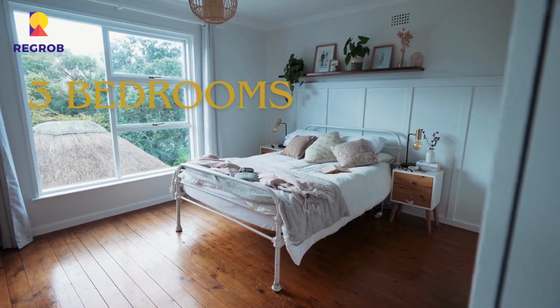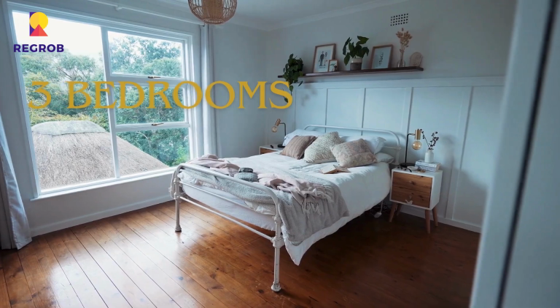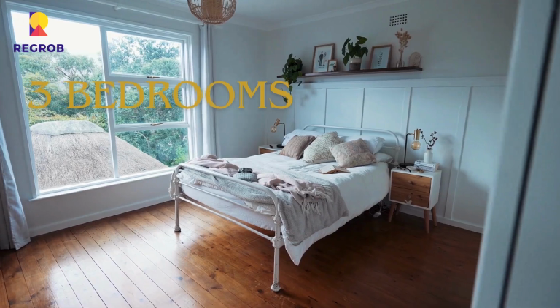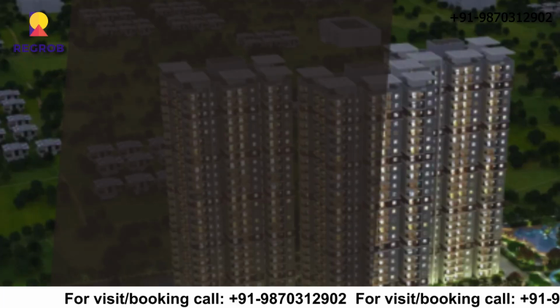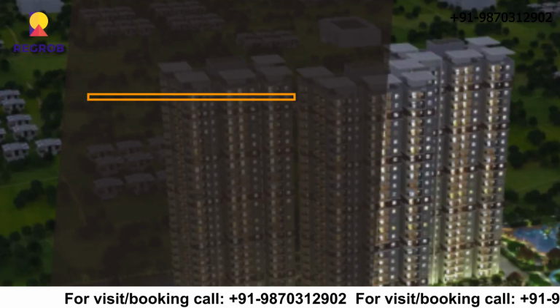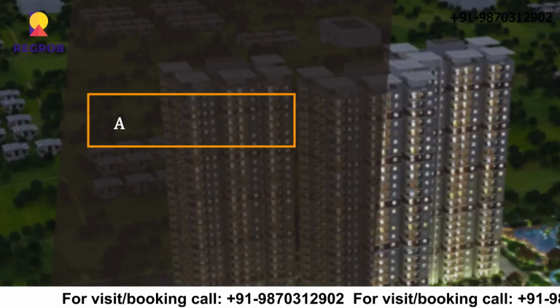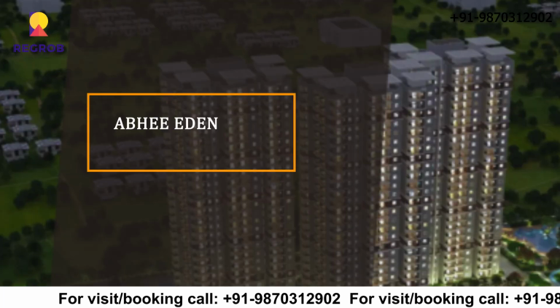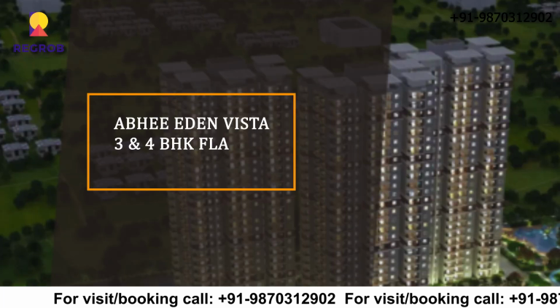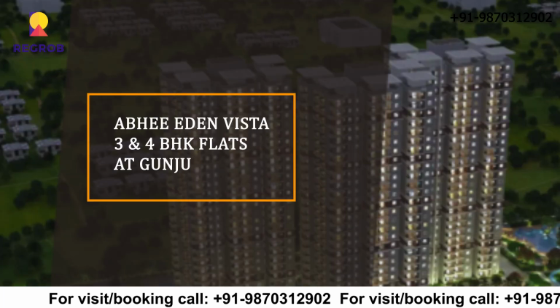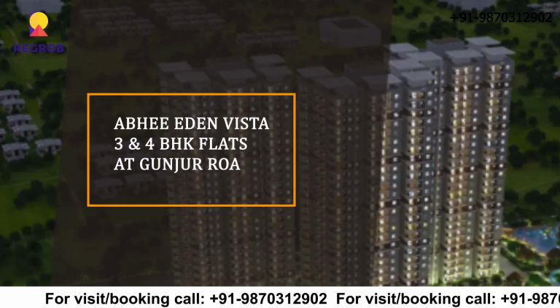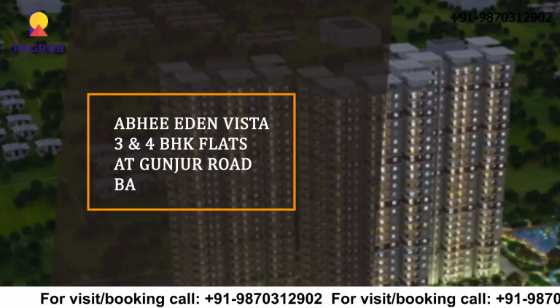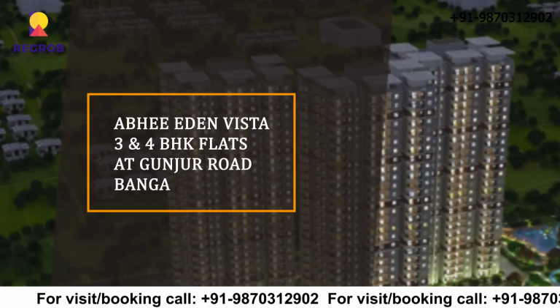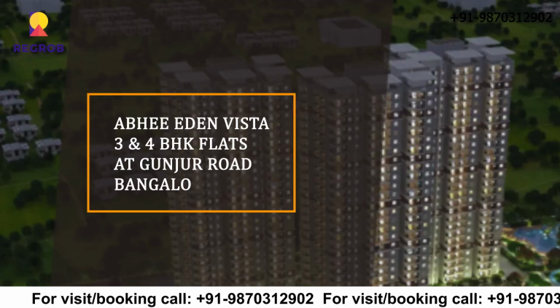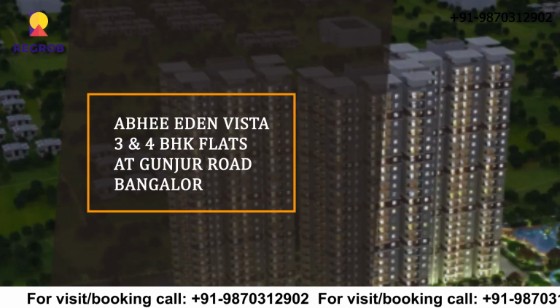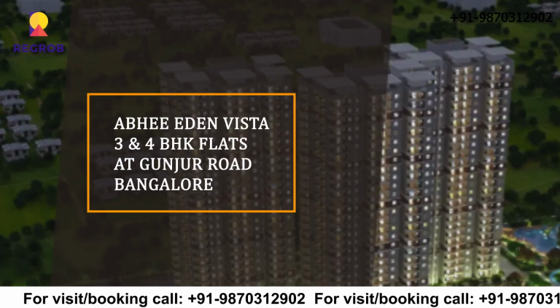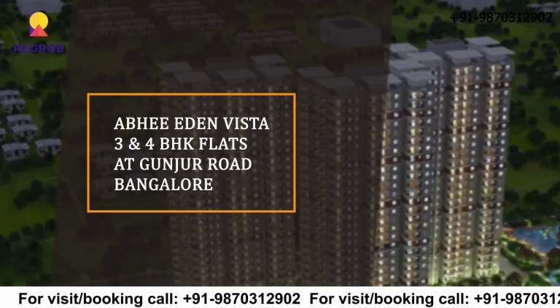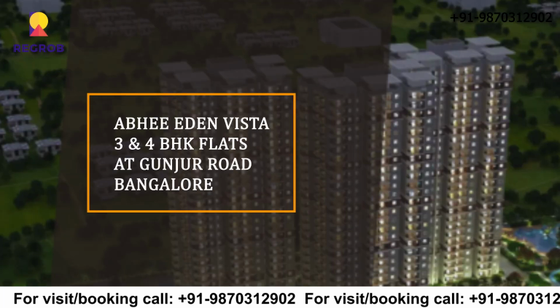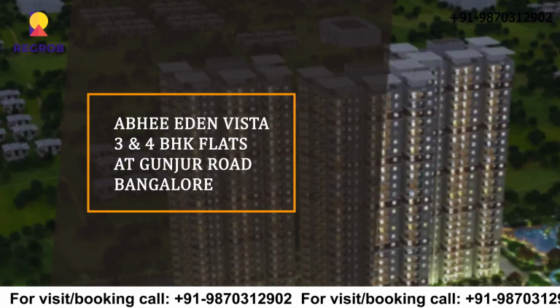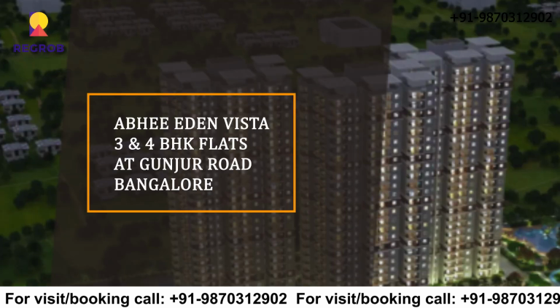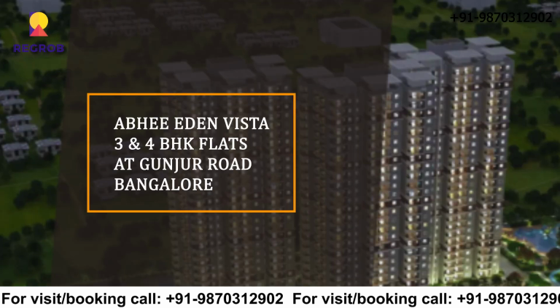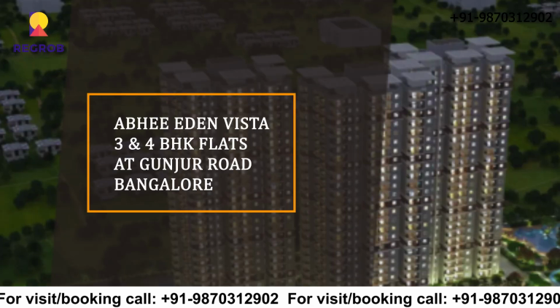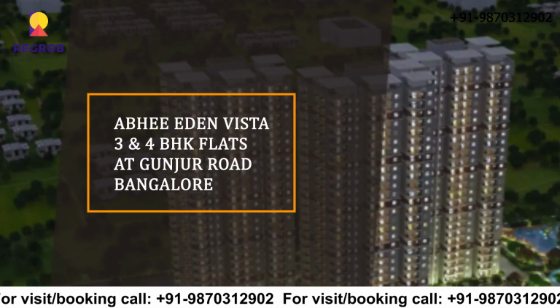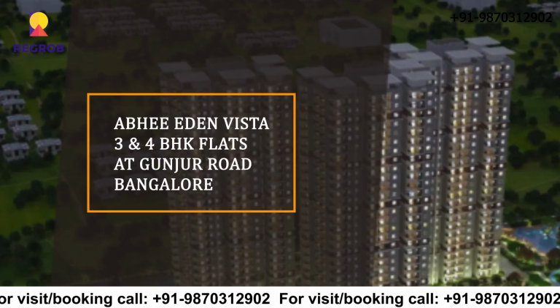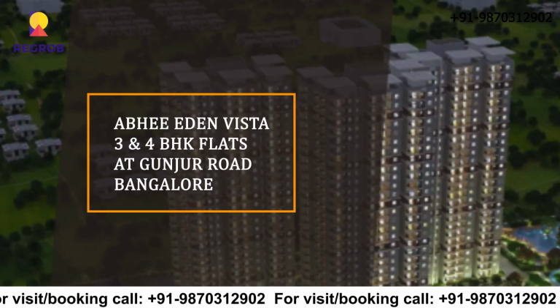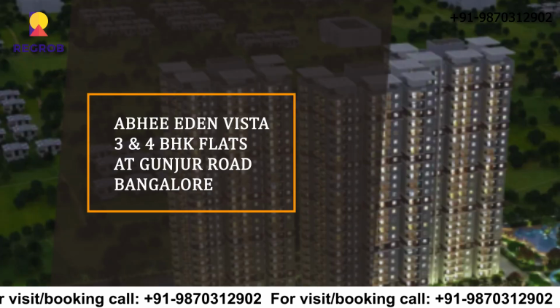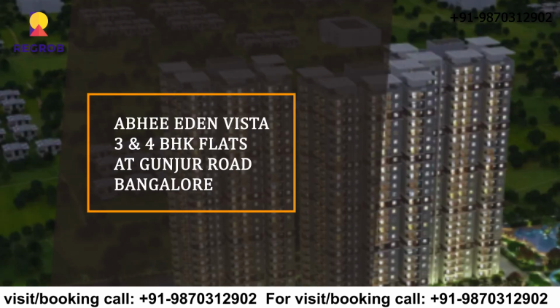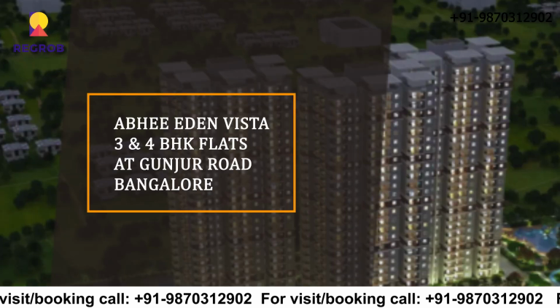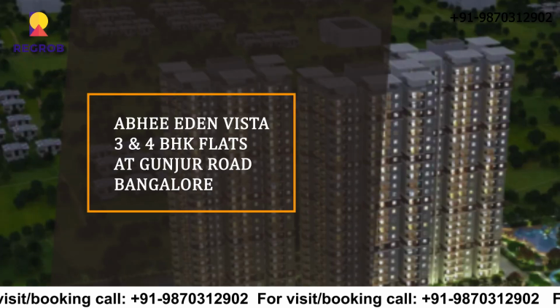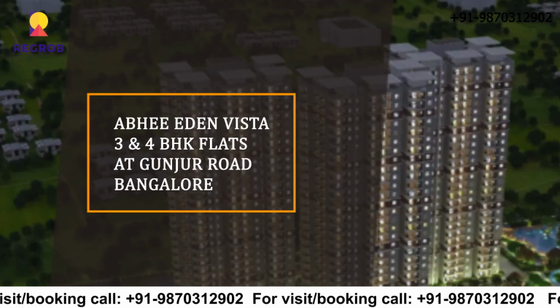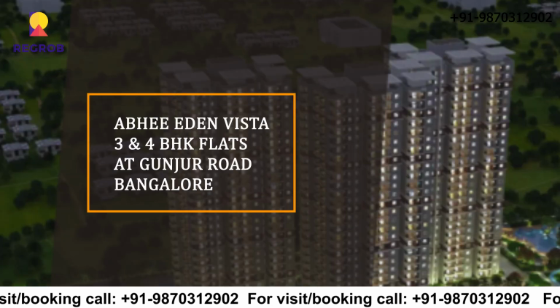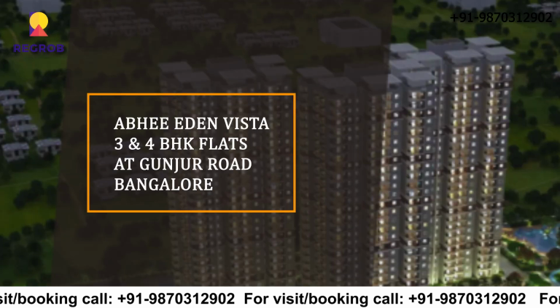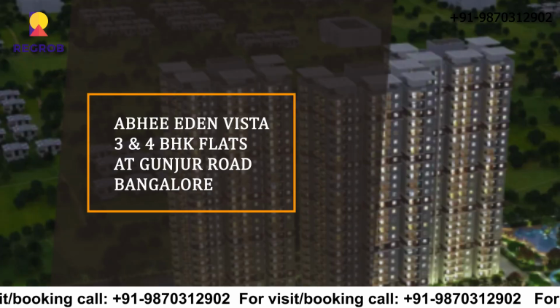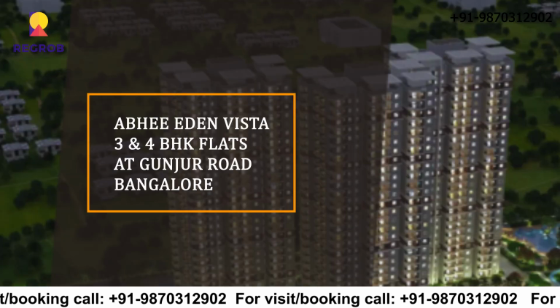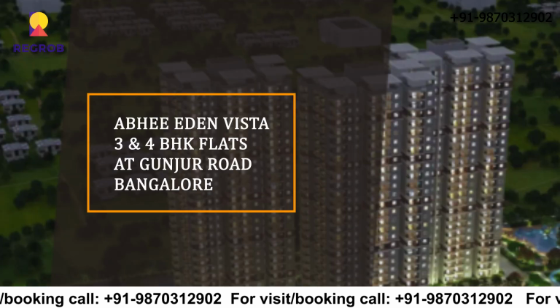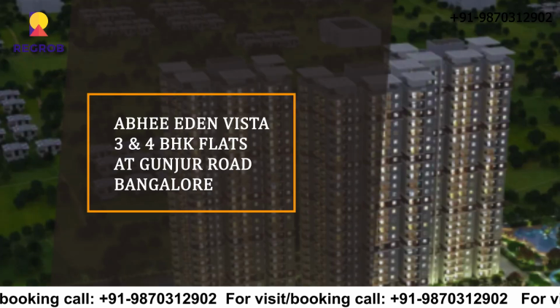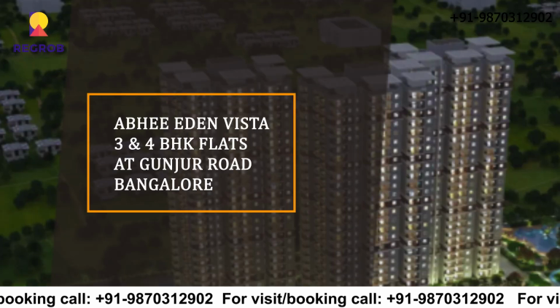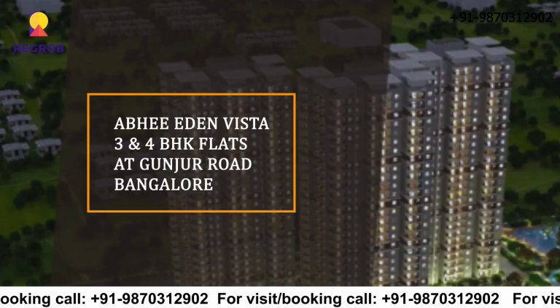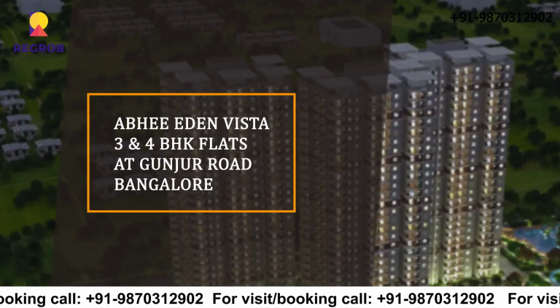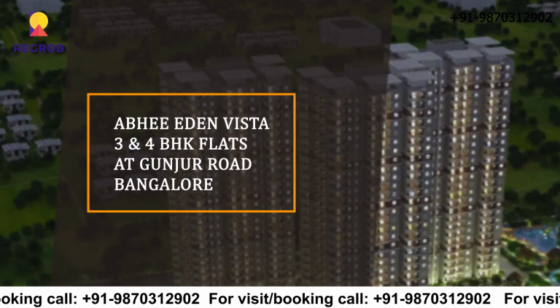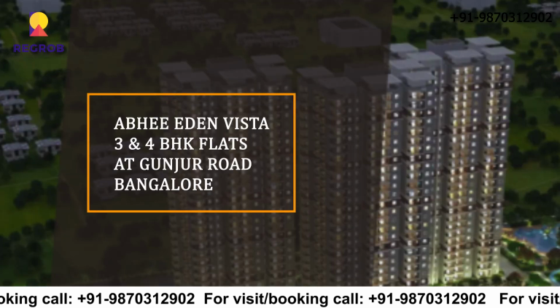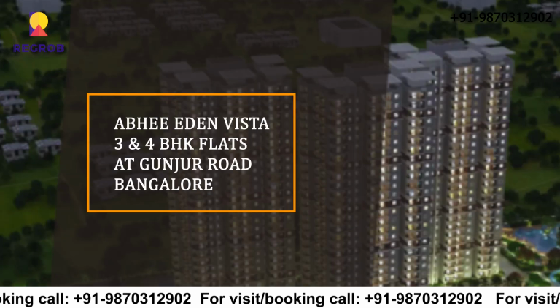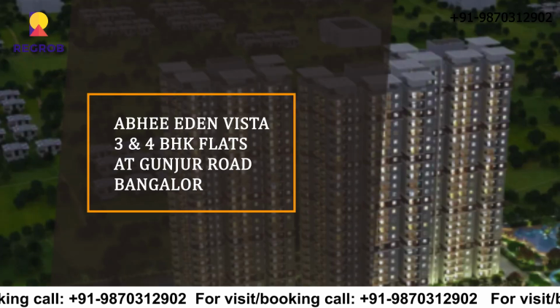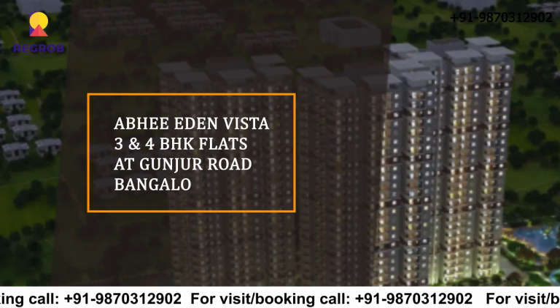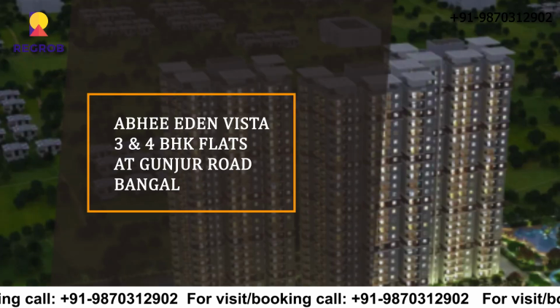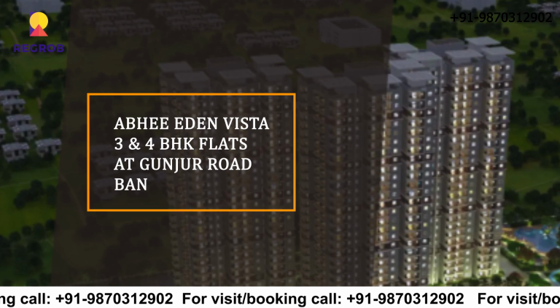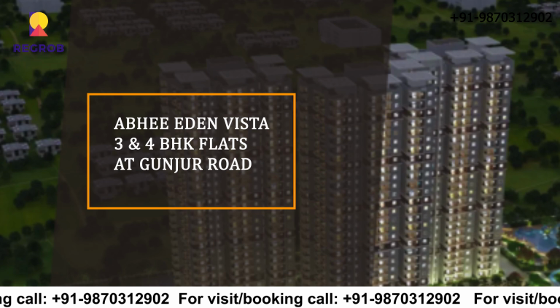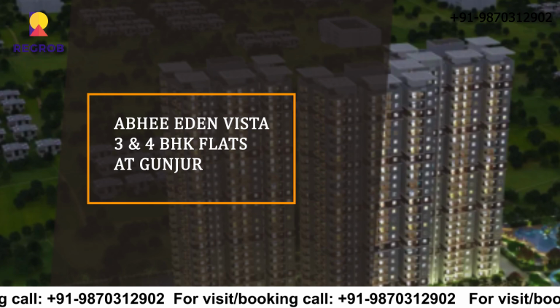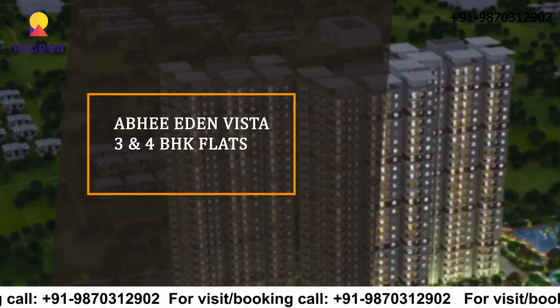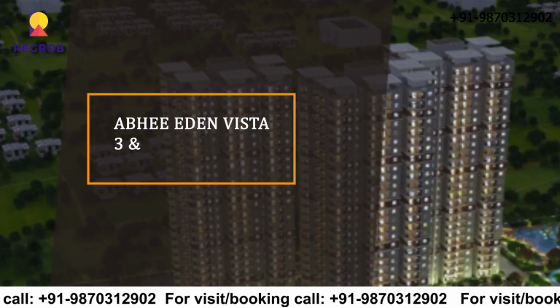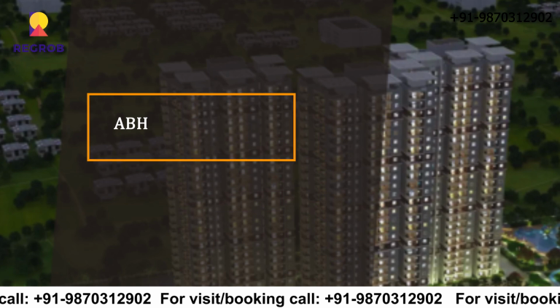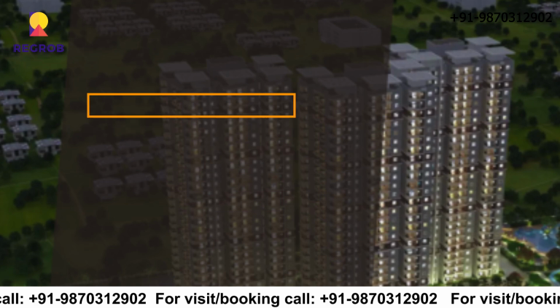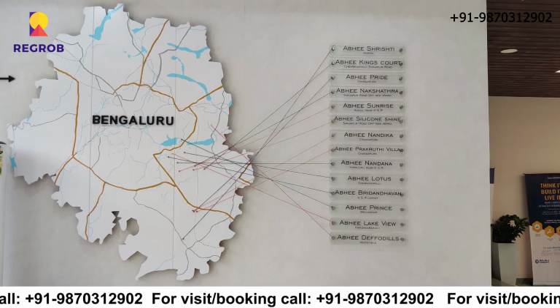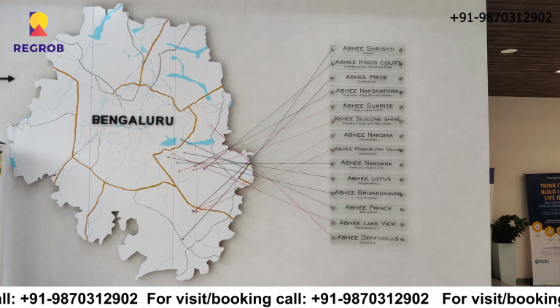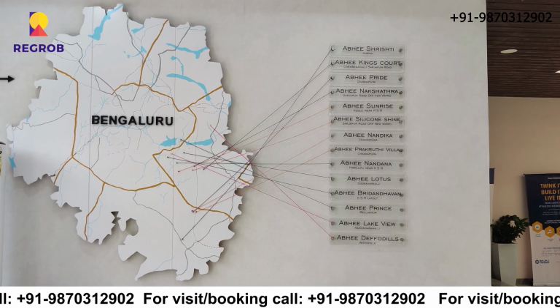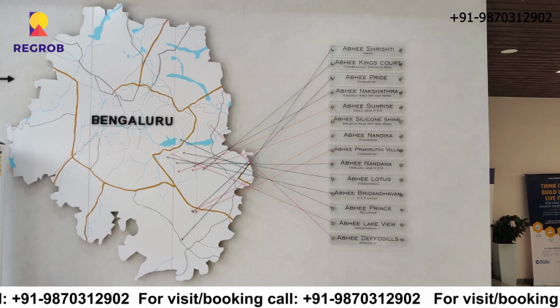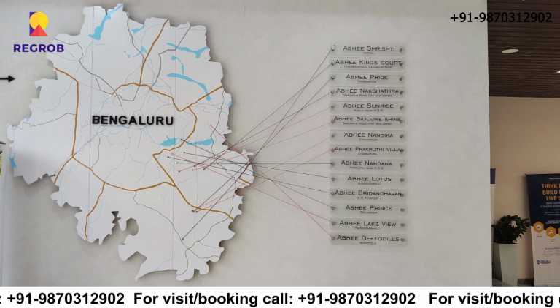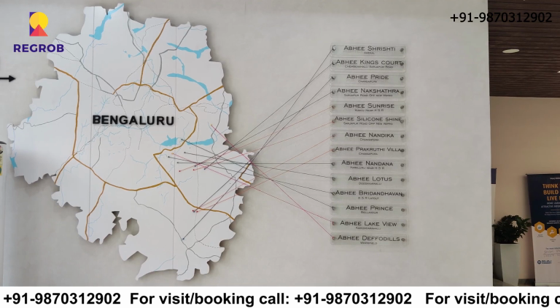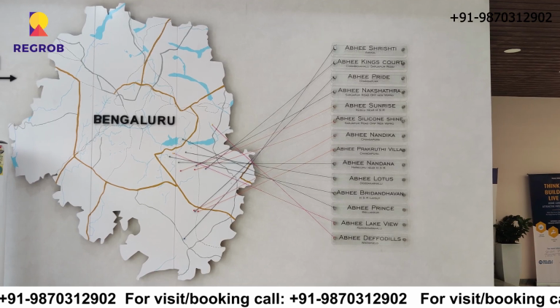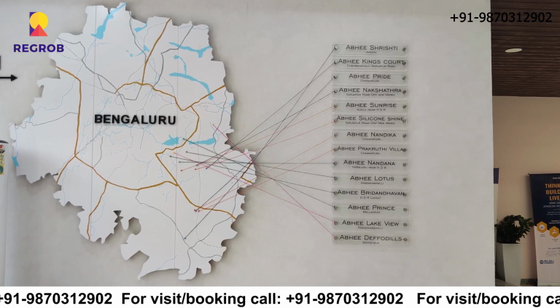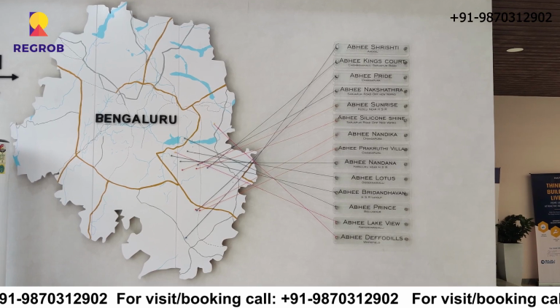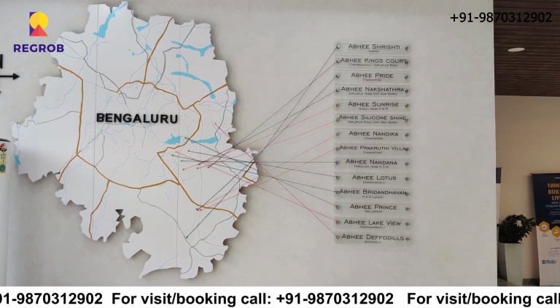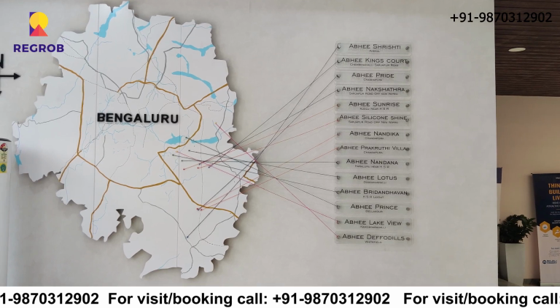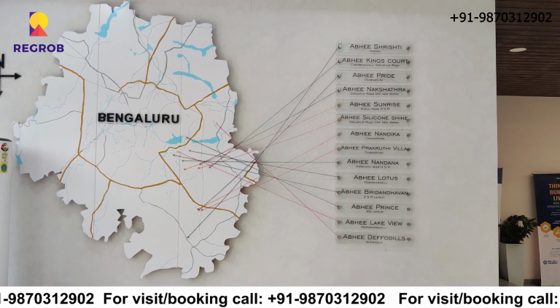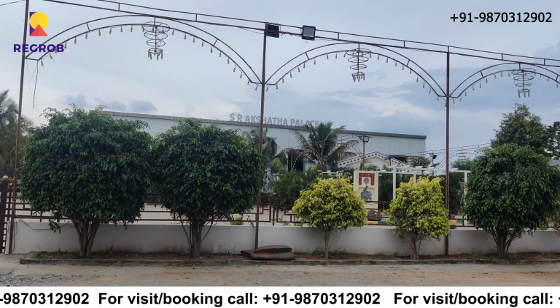Hi everyone, today we are taking you on a tour of Abhi Aidan Vista, which is located in Gunjur Road, Bangalore.